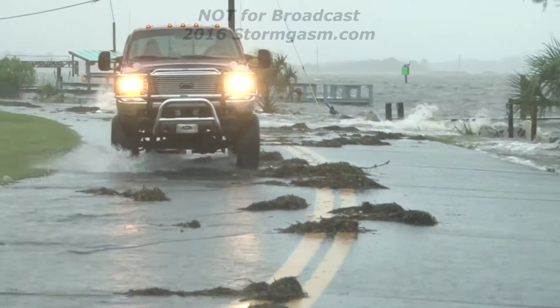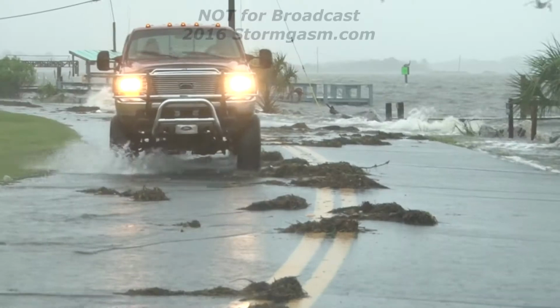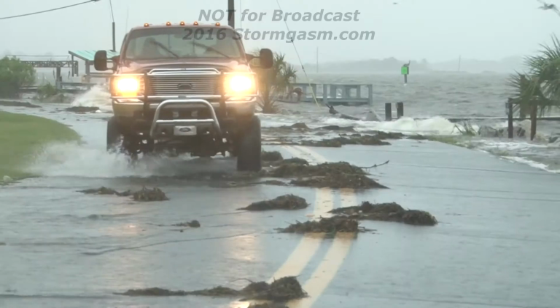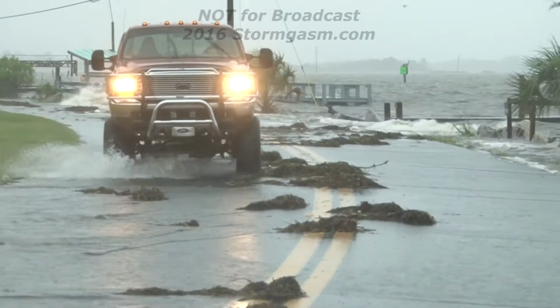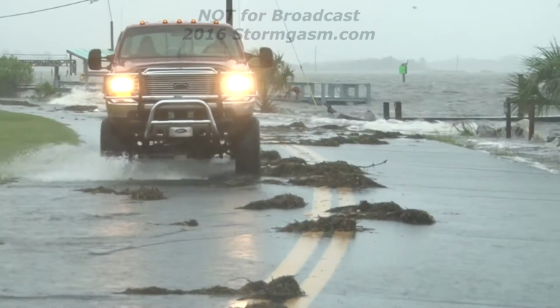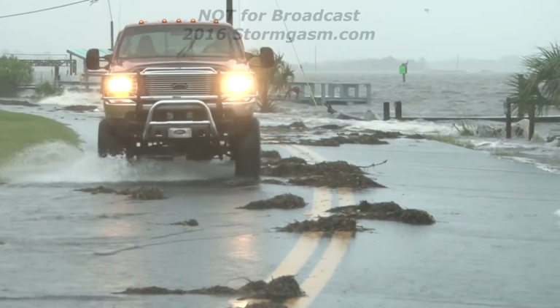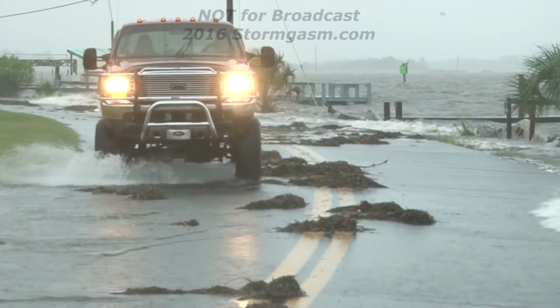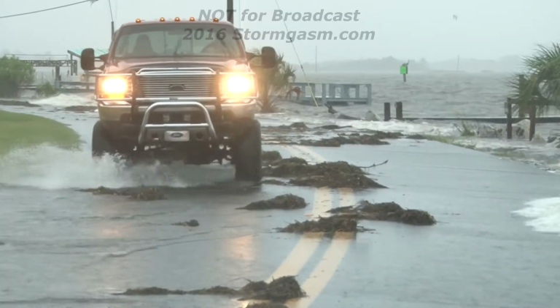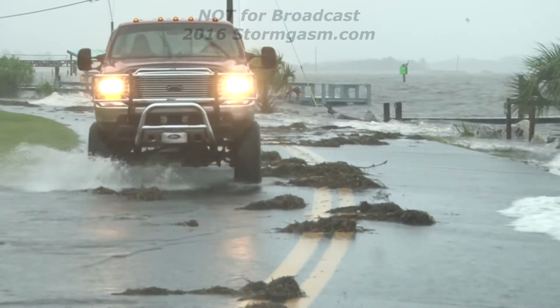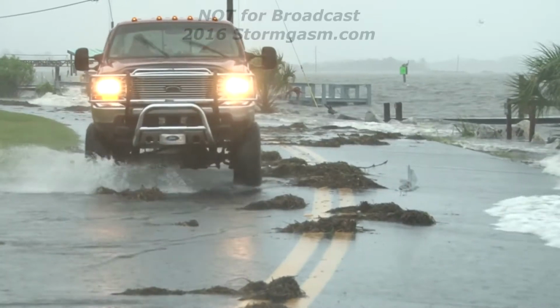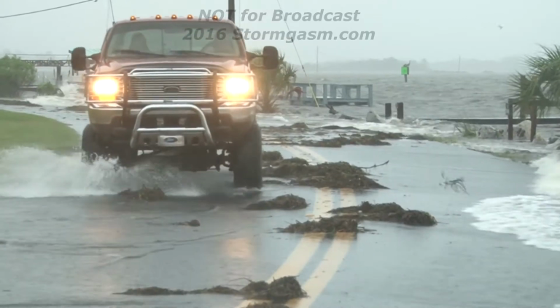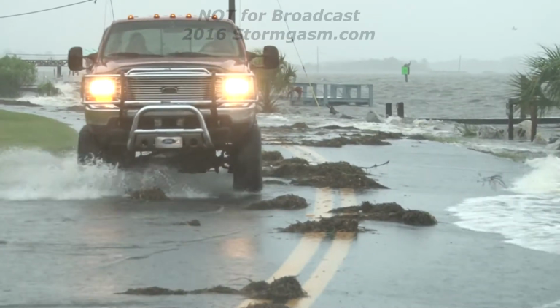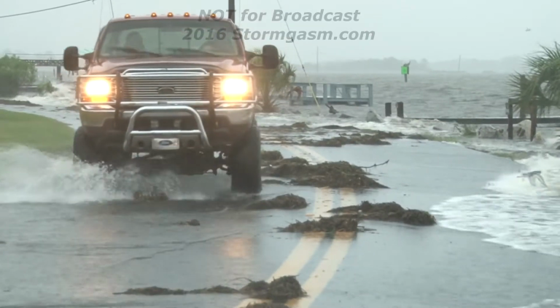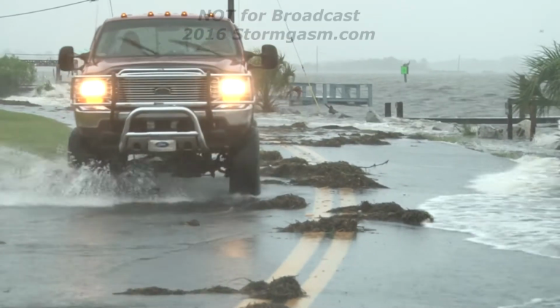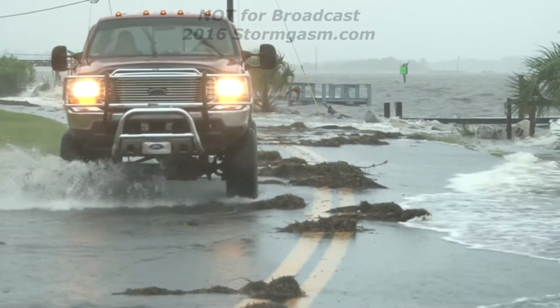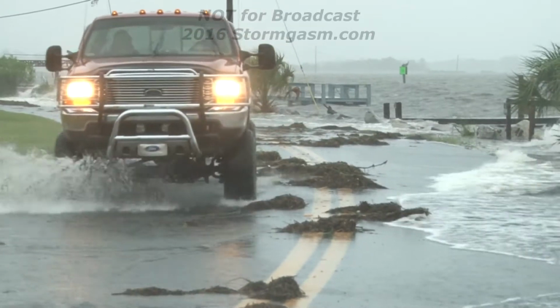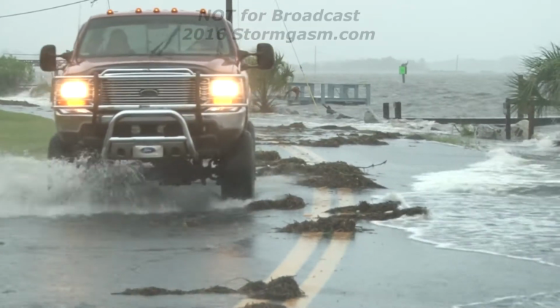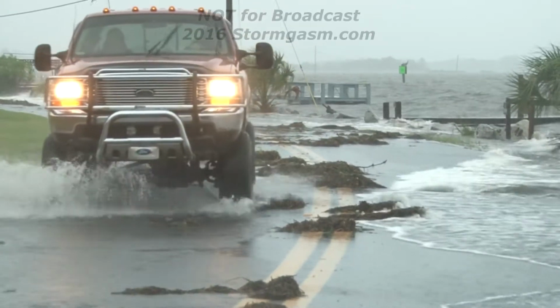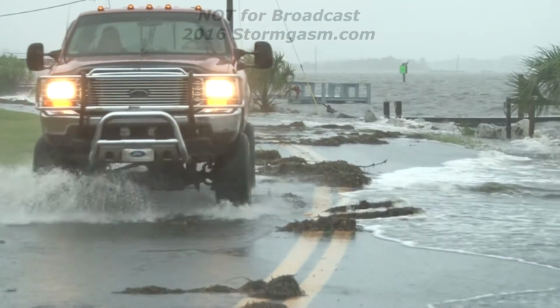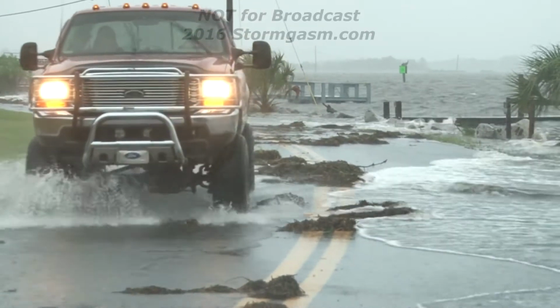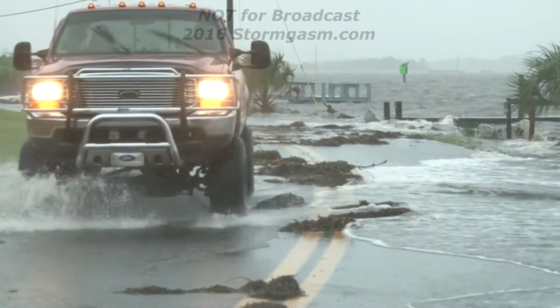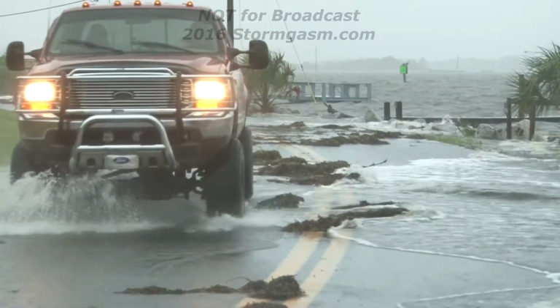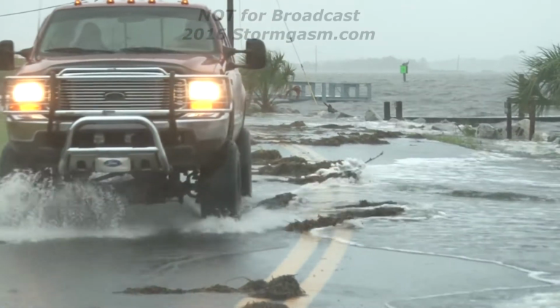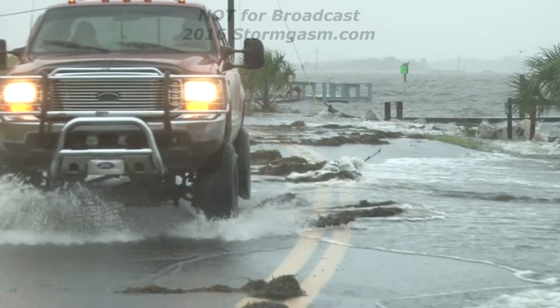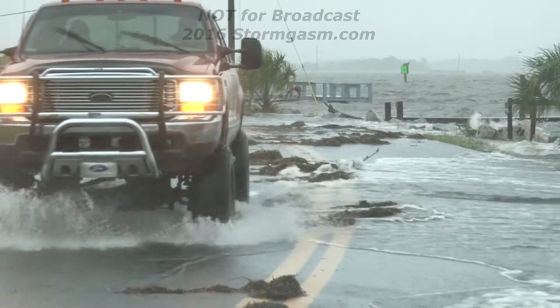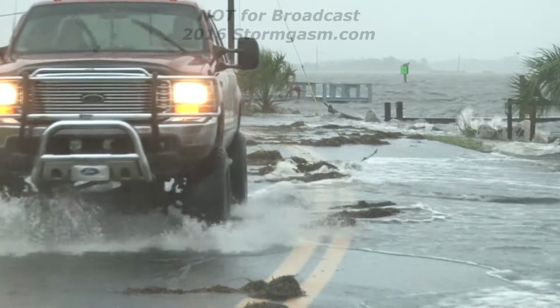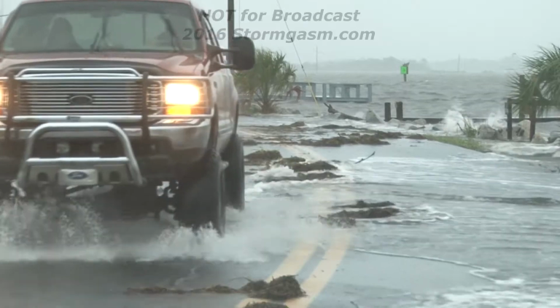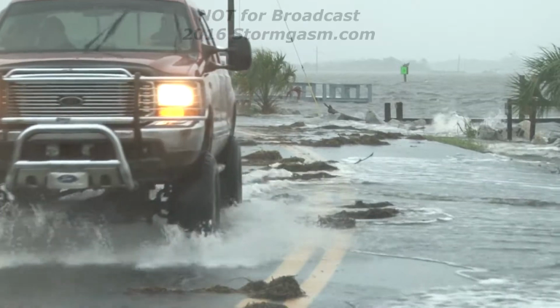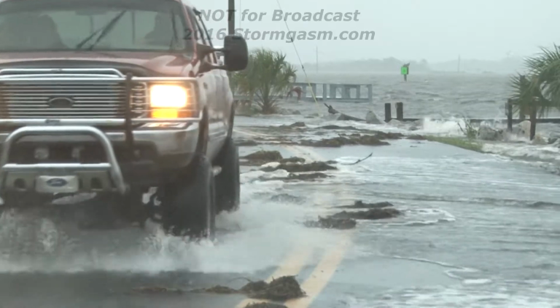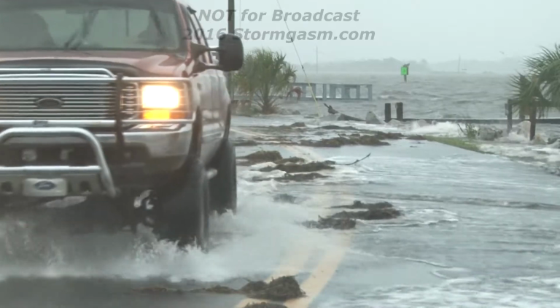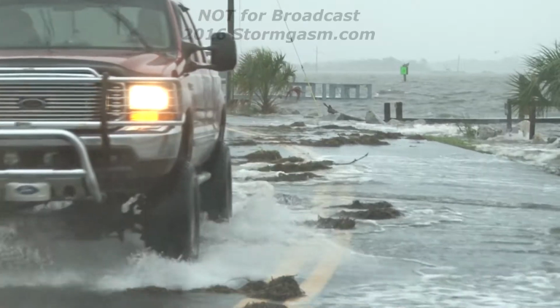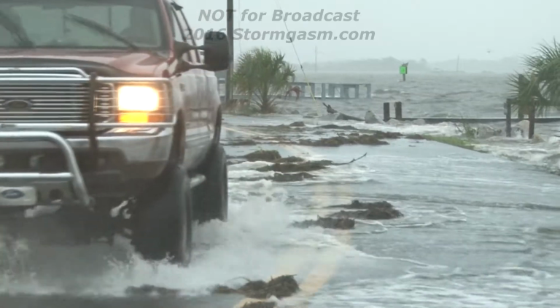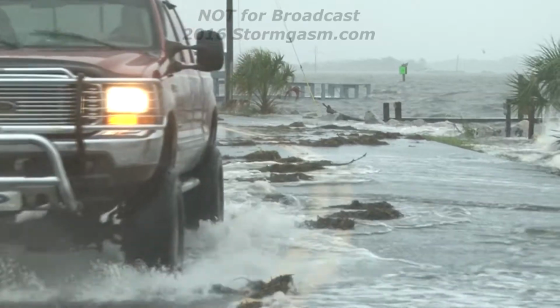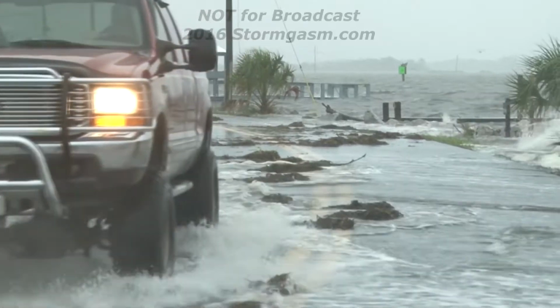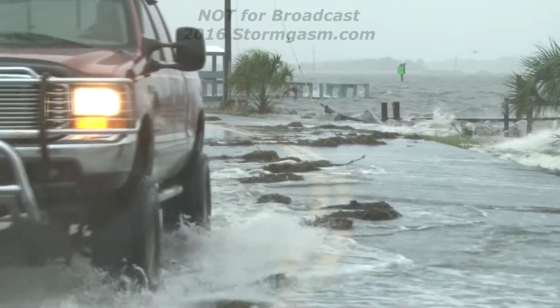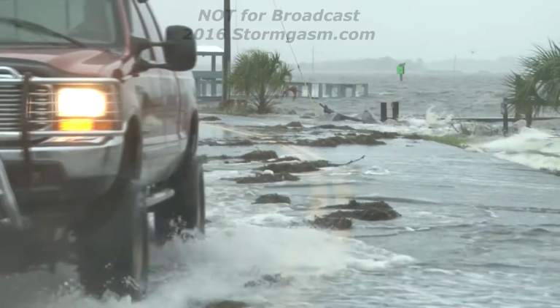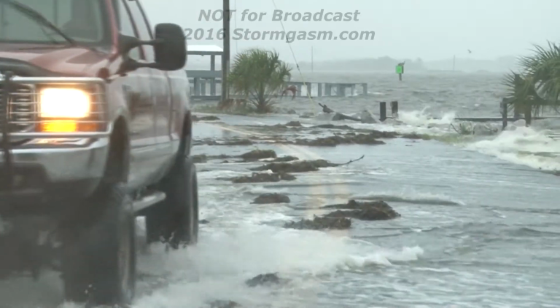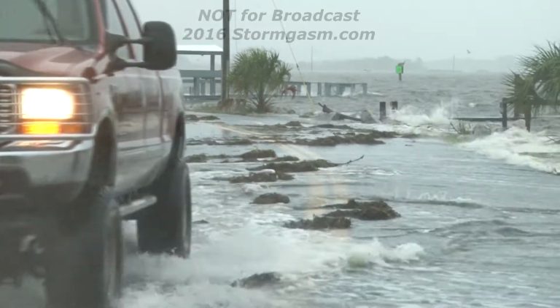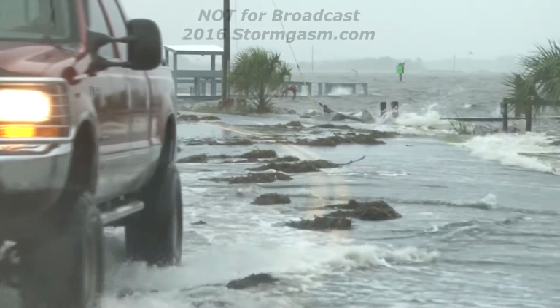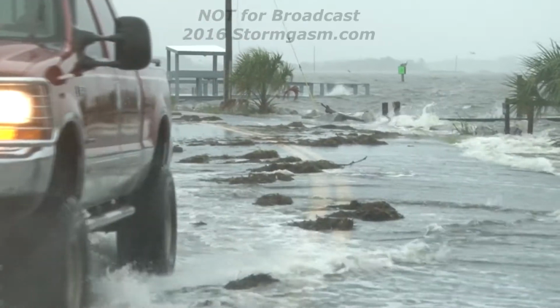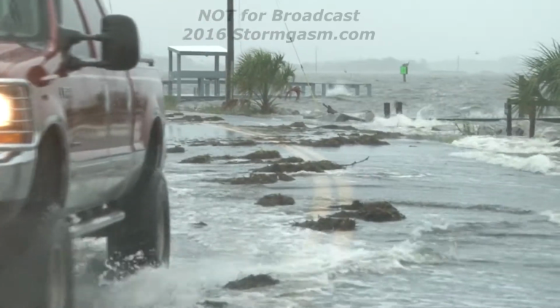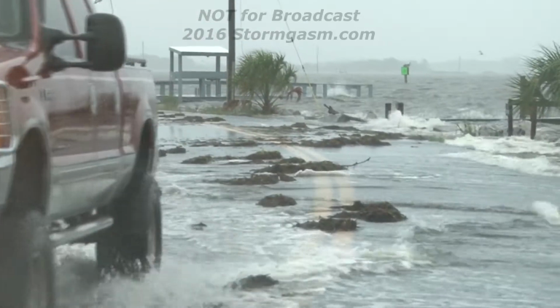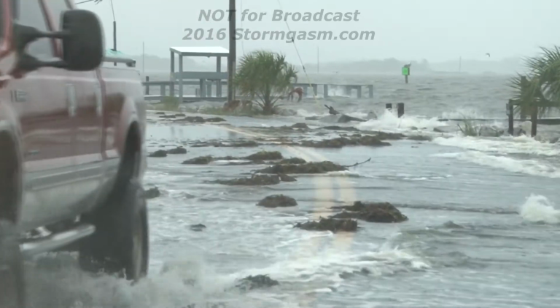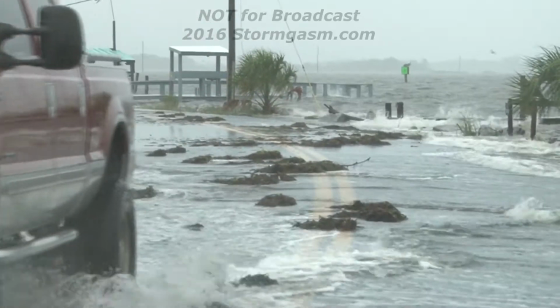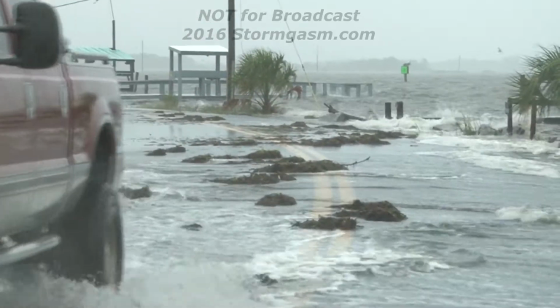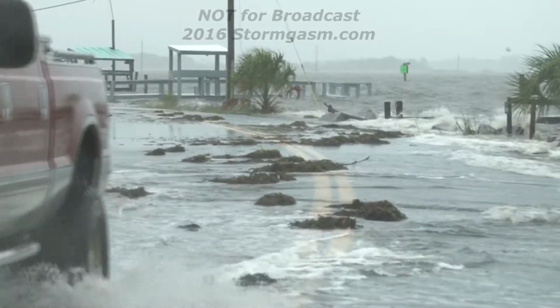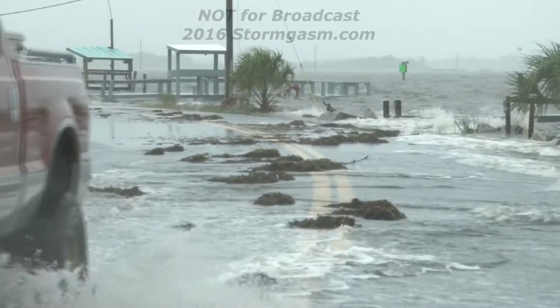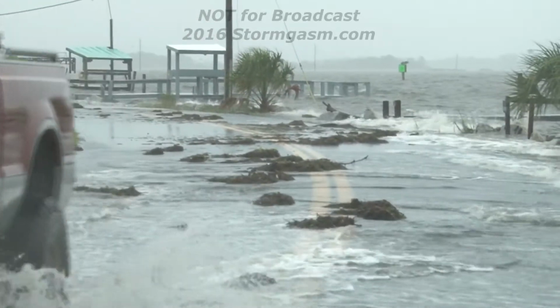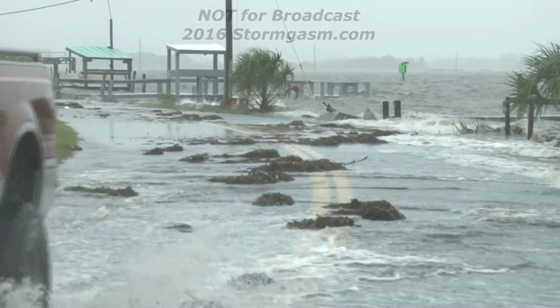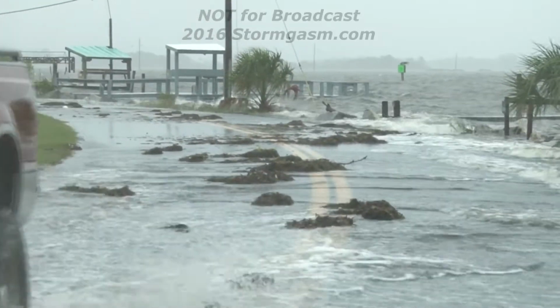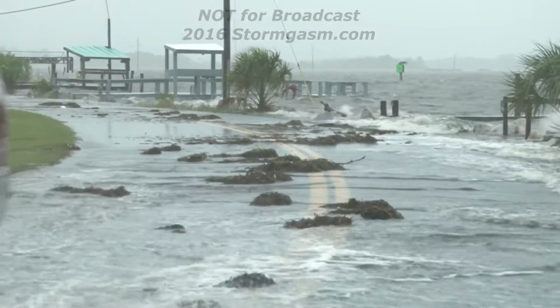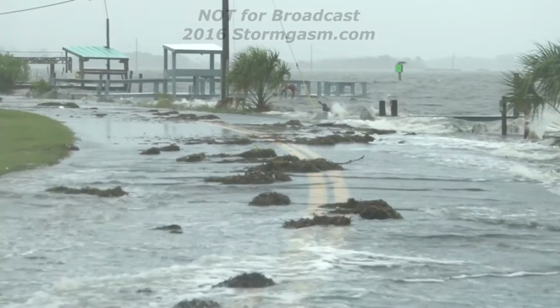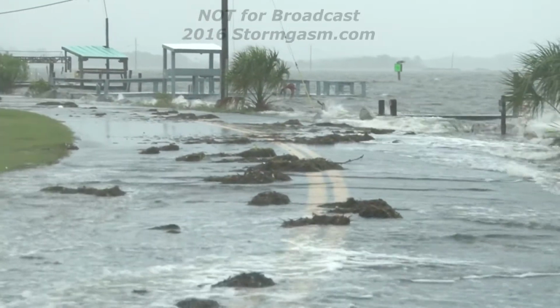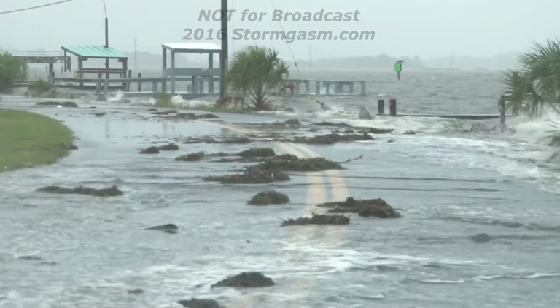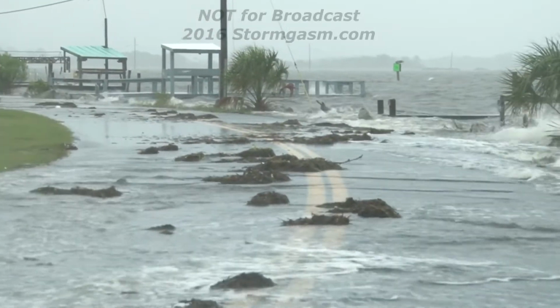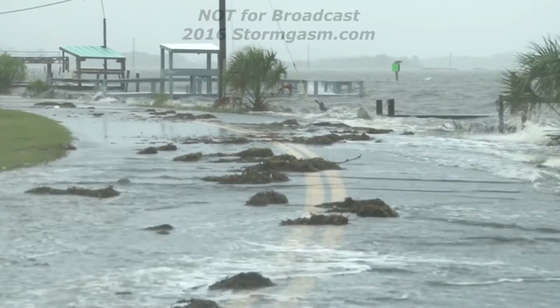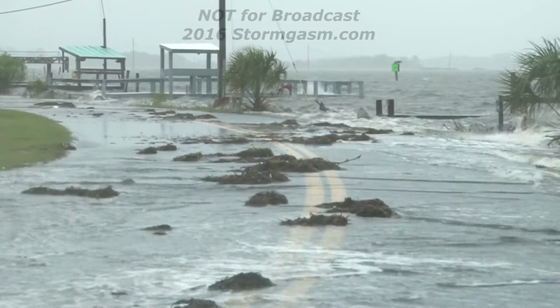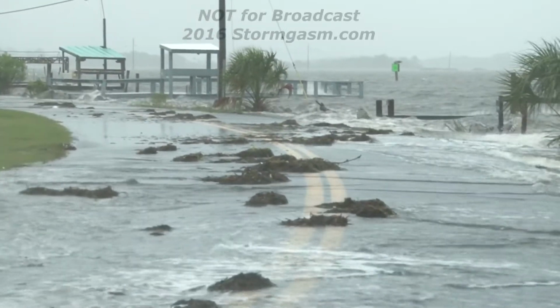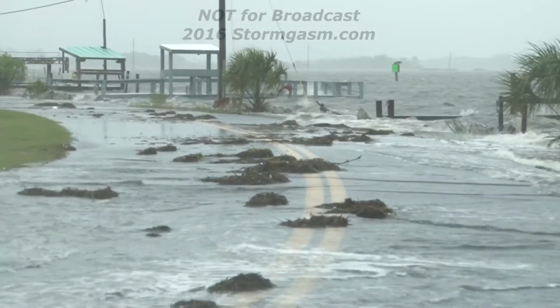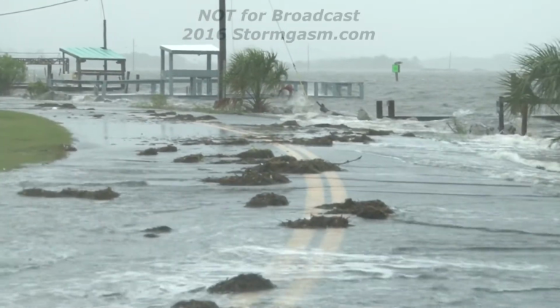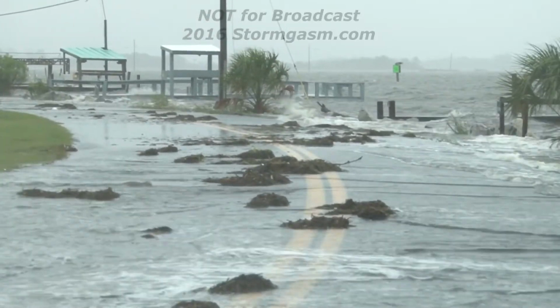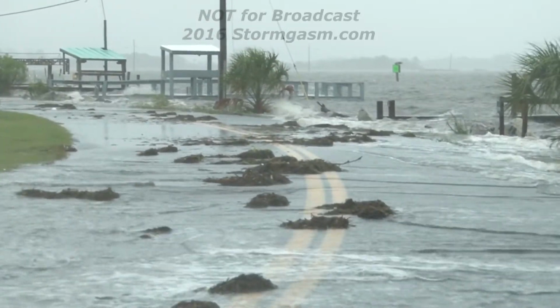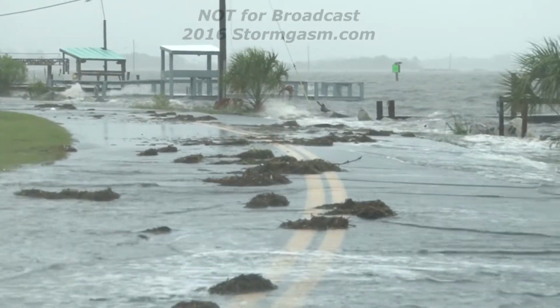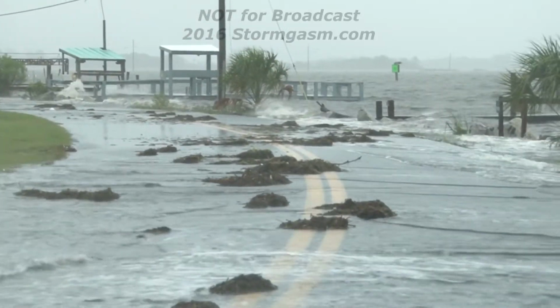I documented the storm from Horseshoe Beach, Florida as Hermine intensified, moving toward Florida's Big Bend region.